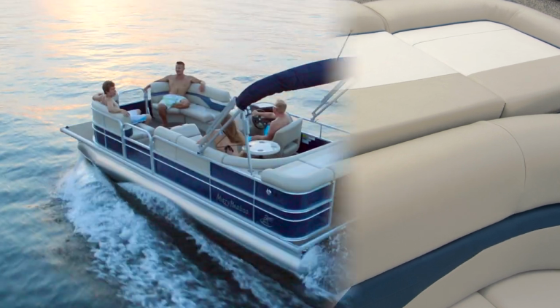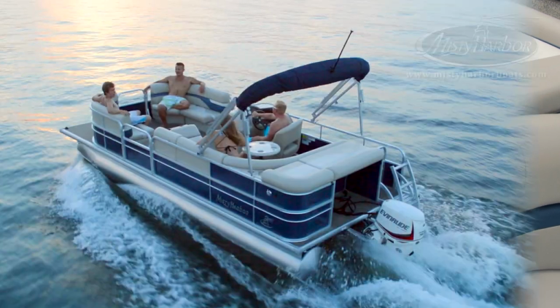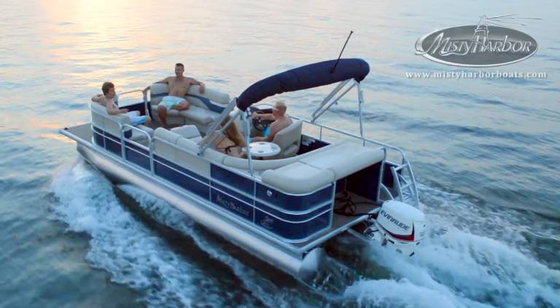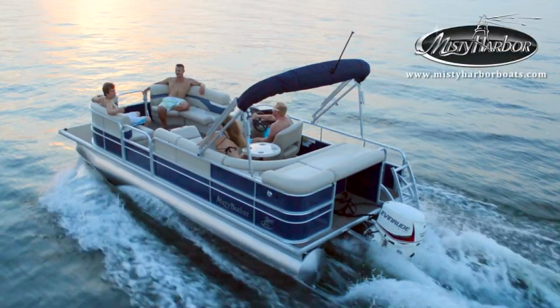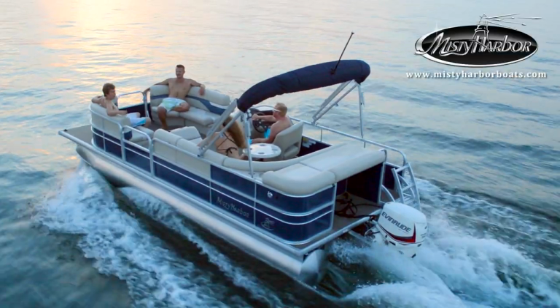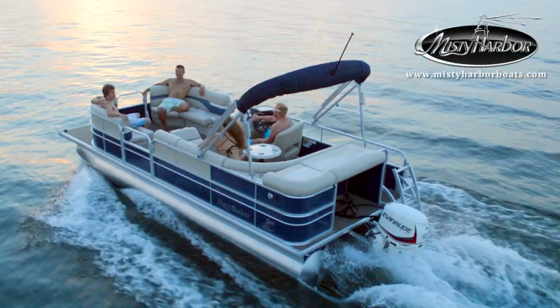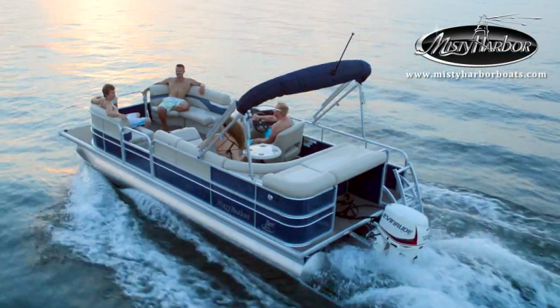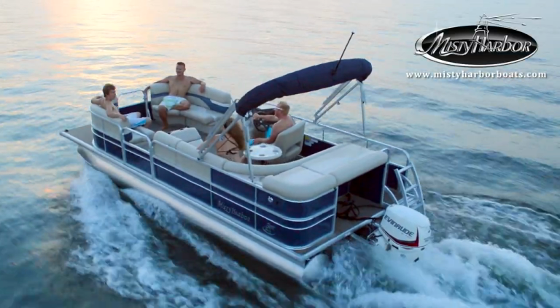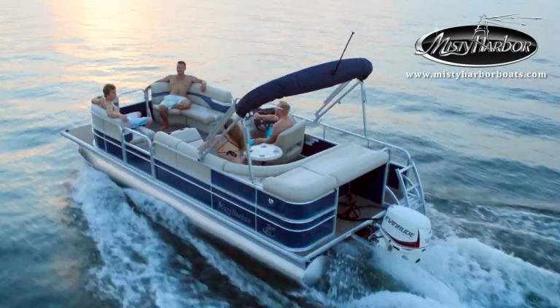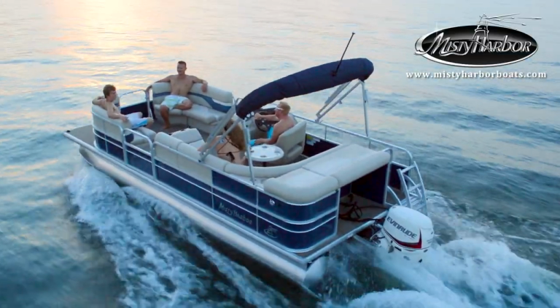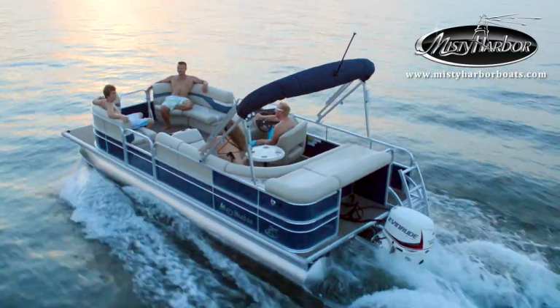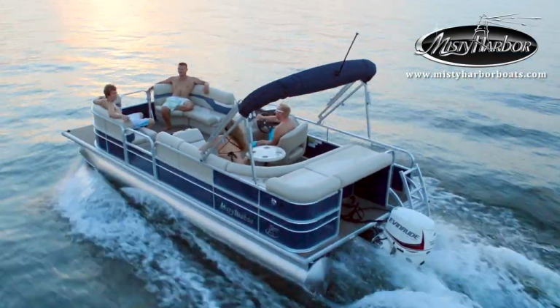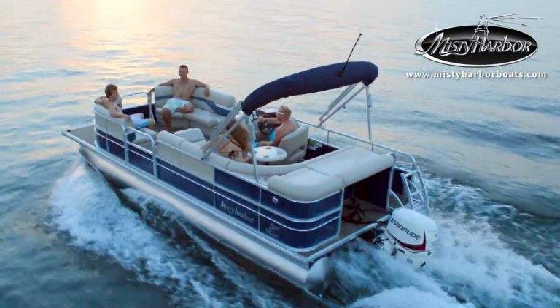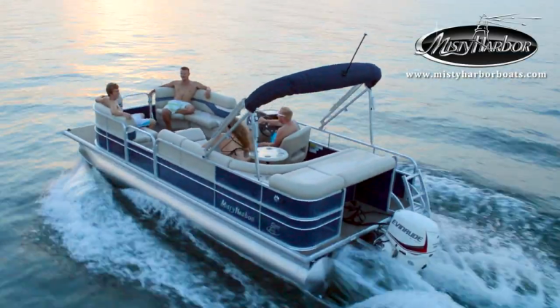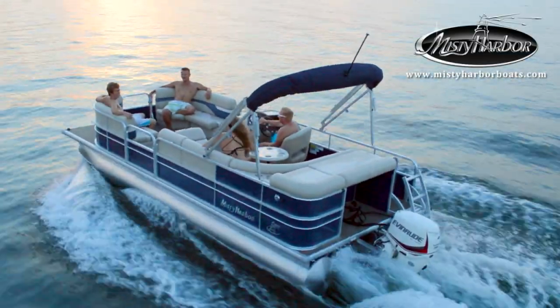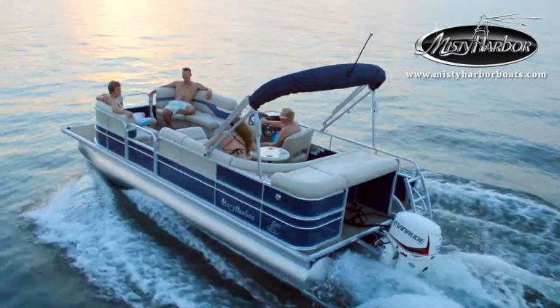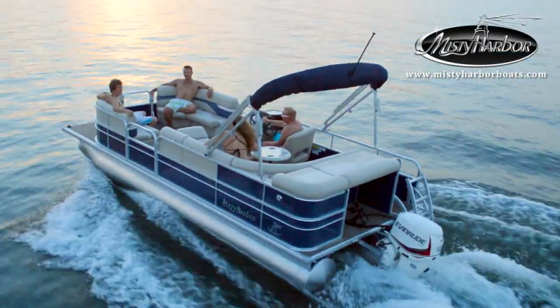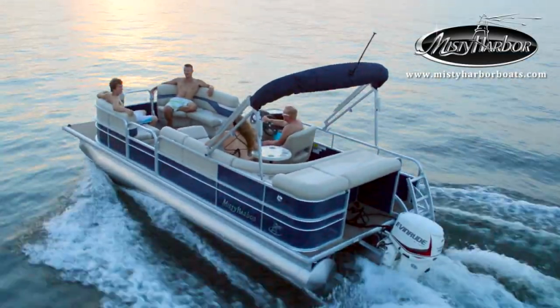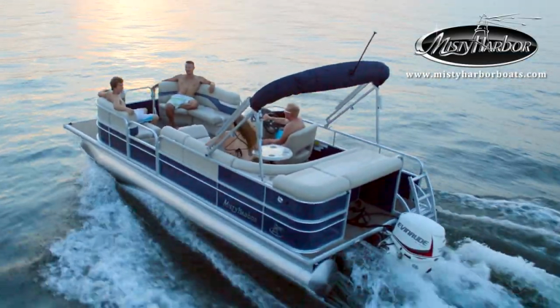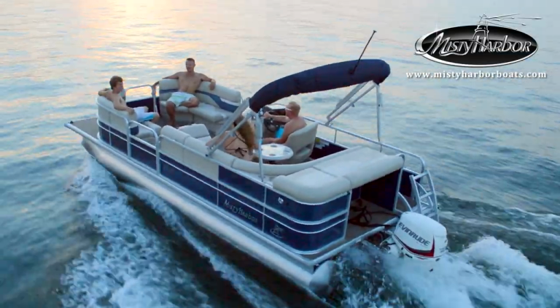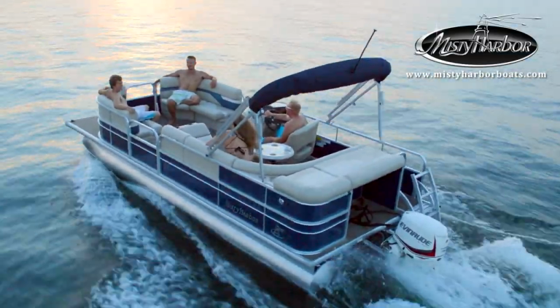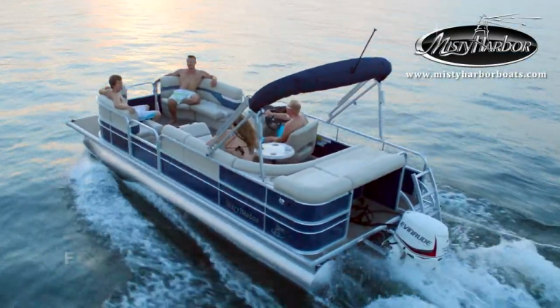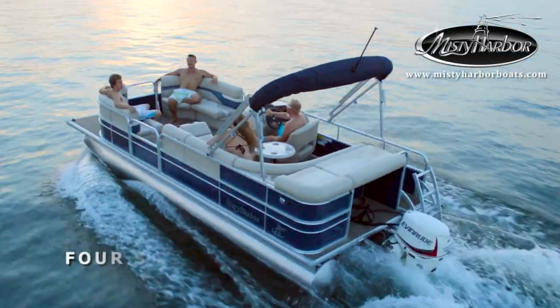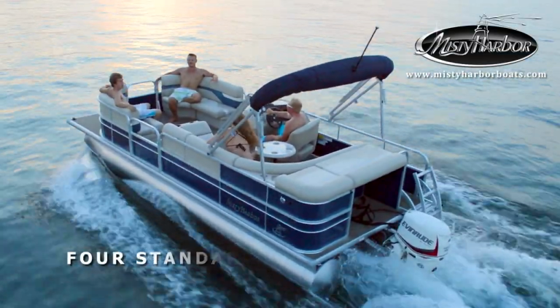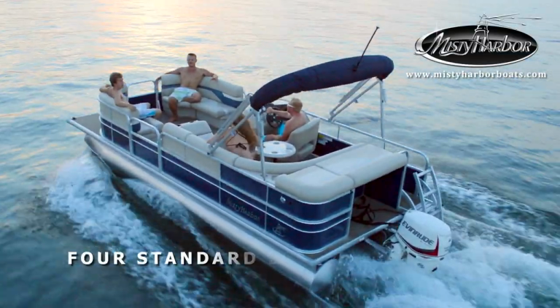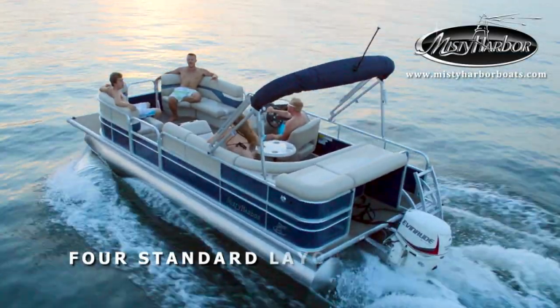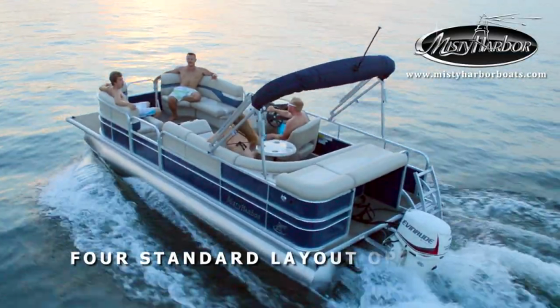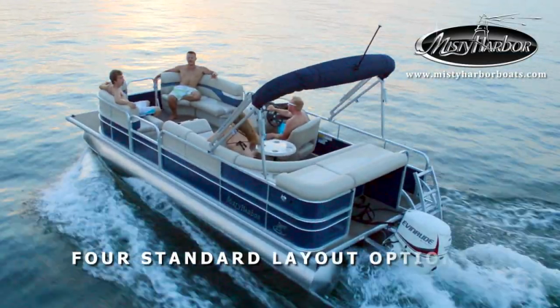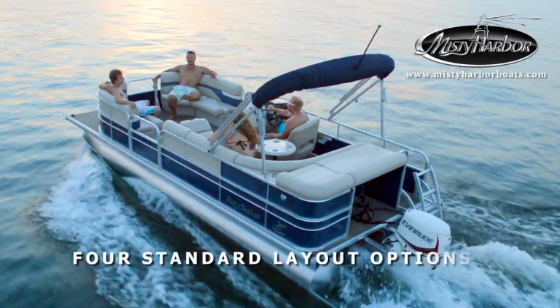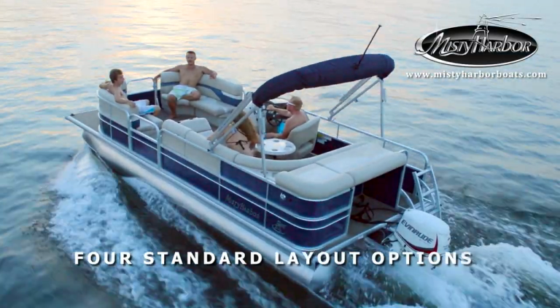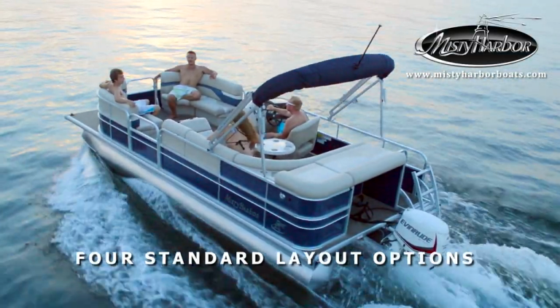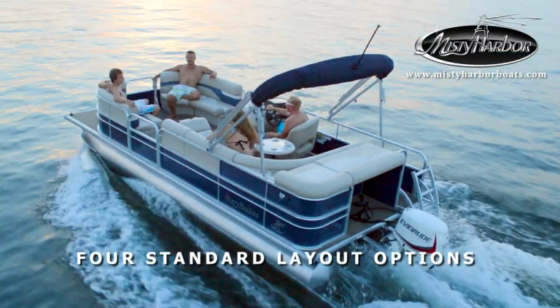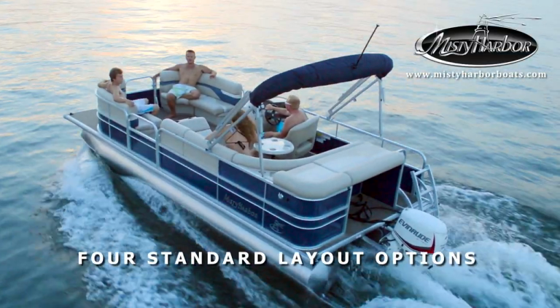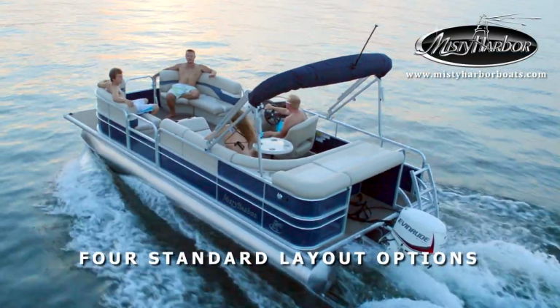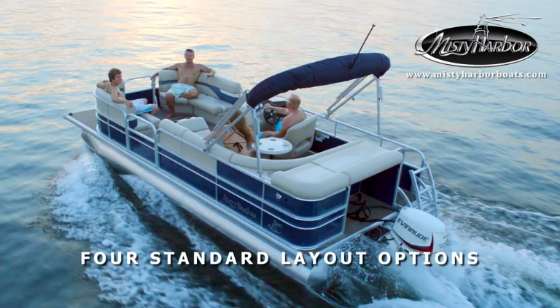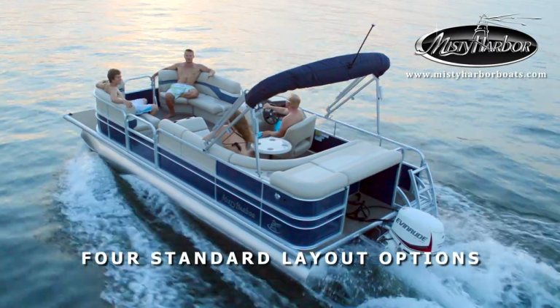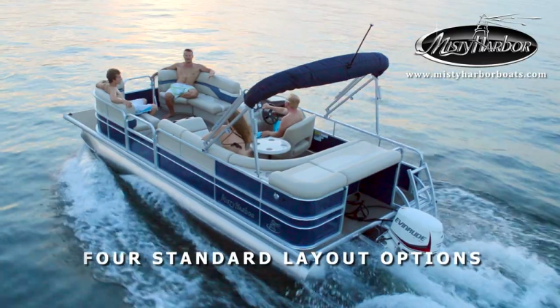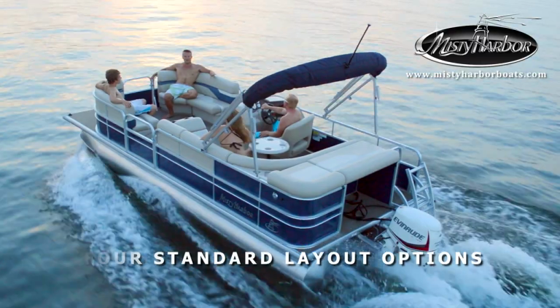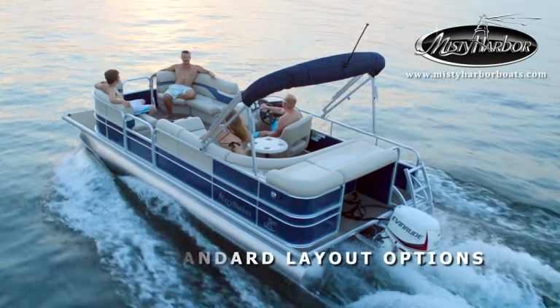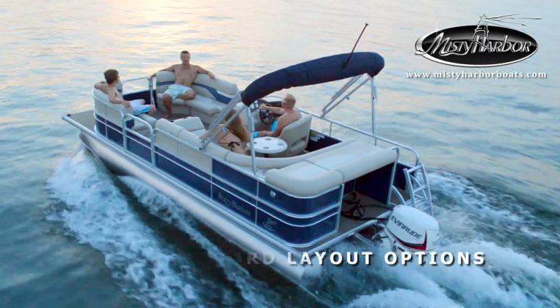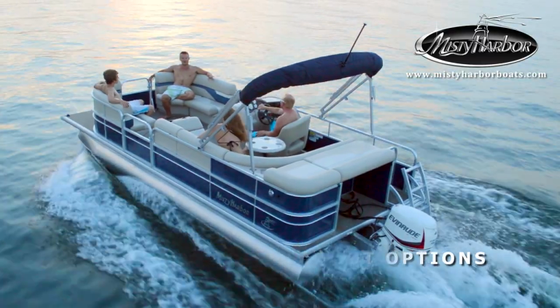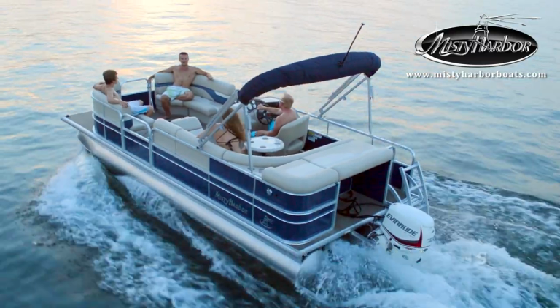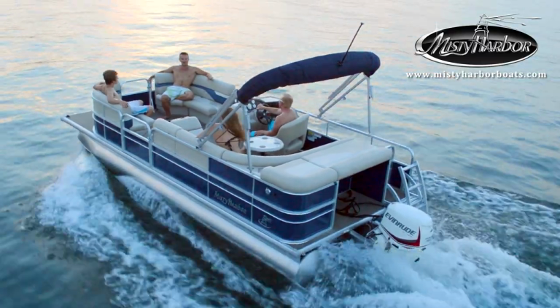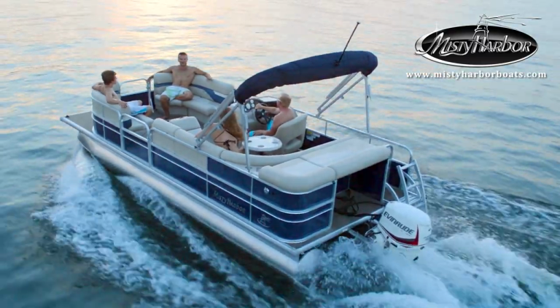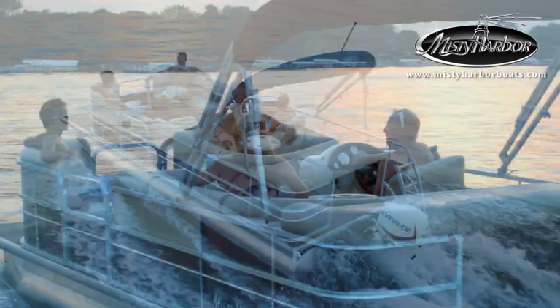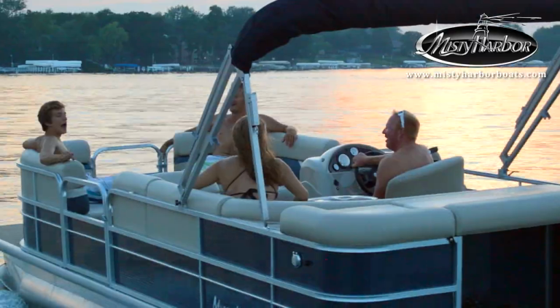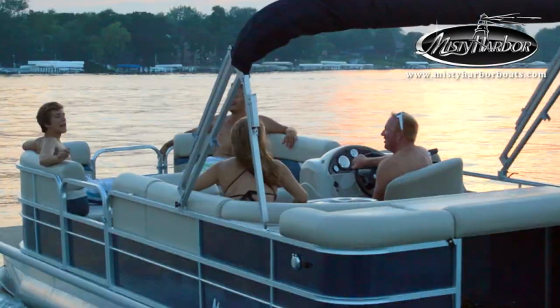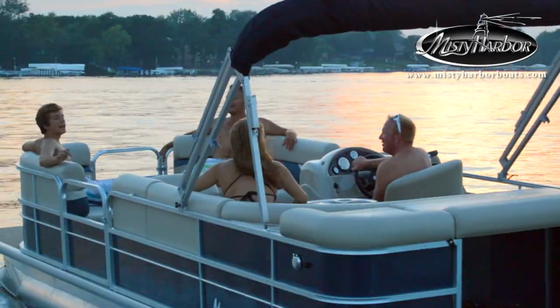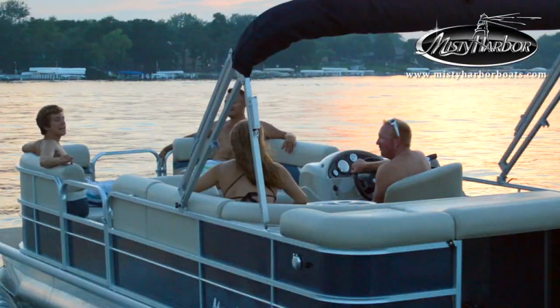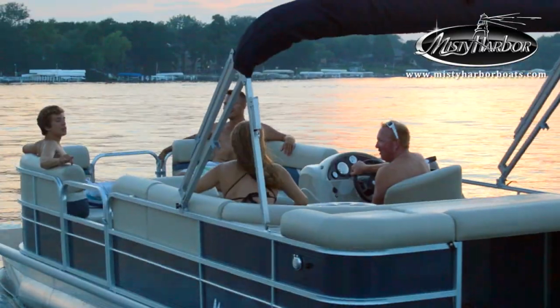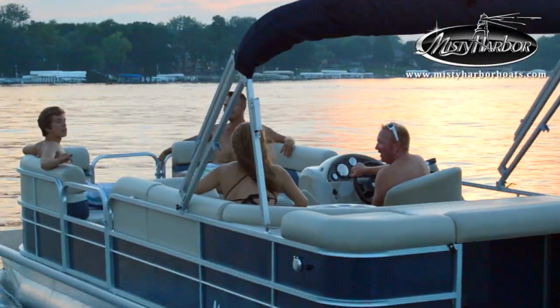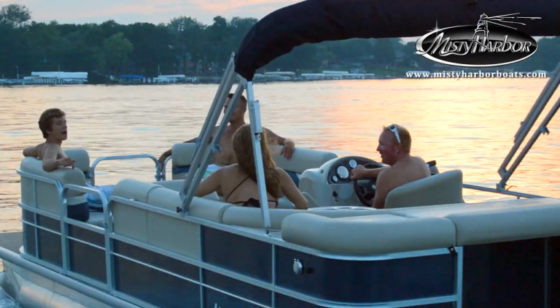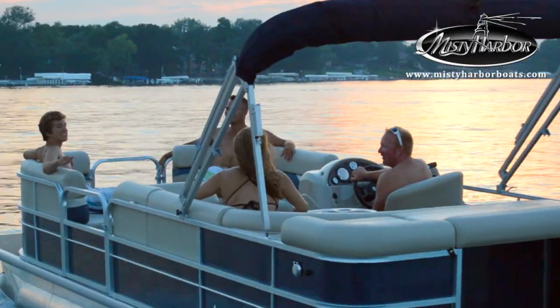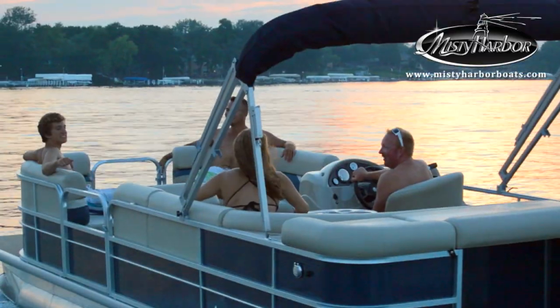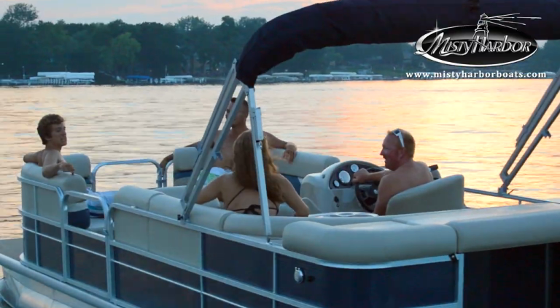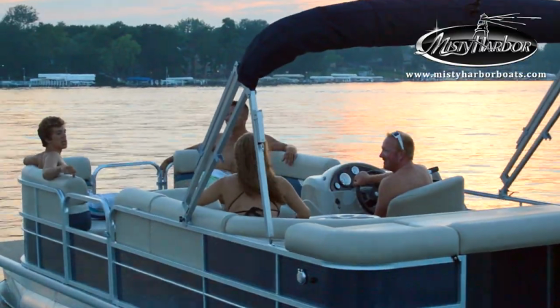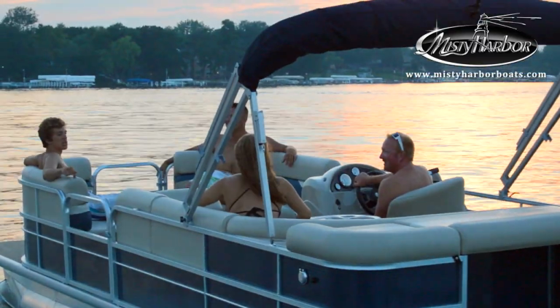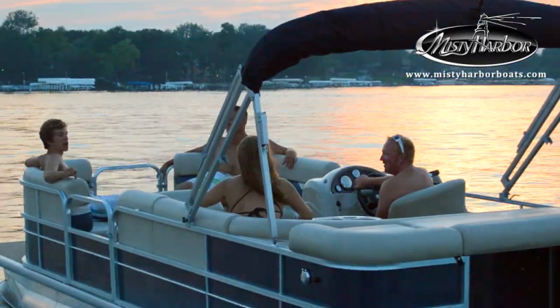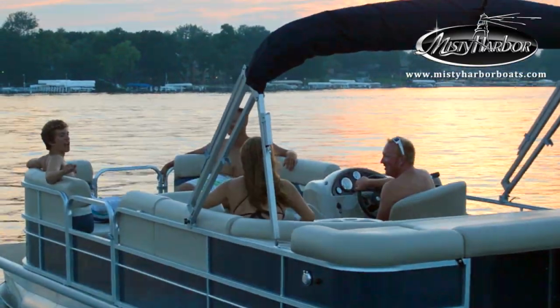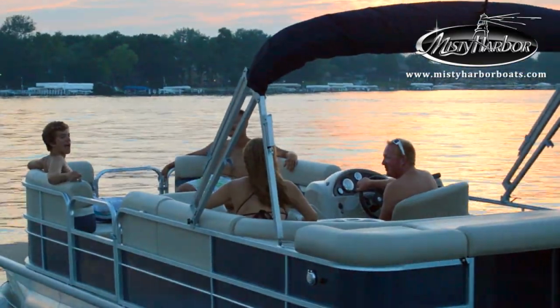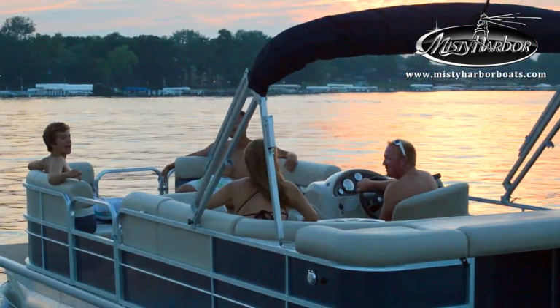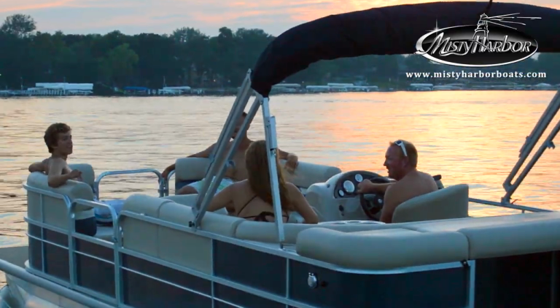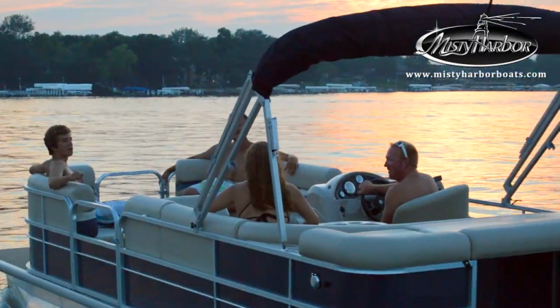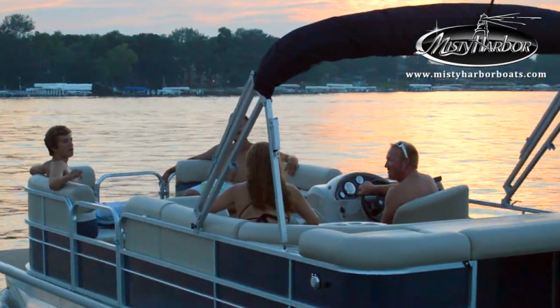Explorer's 20-foot deck pontoons have four different standard layout options in either cruise or fishing configurations.